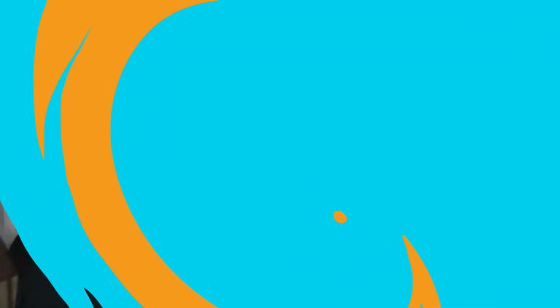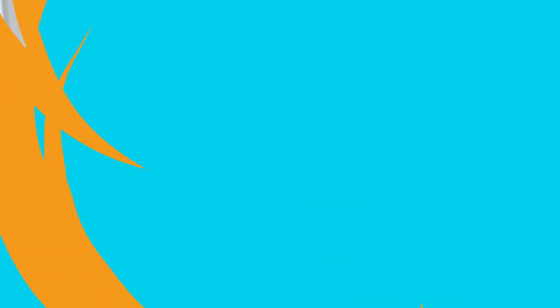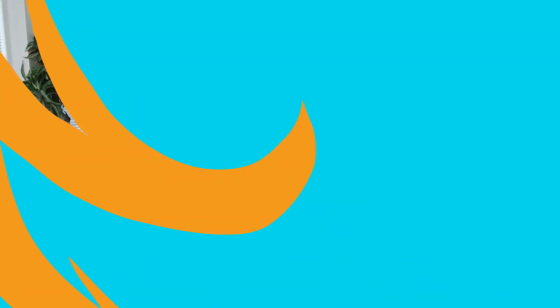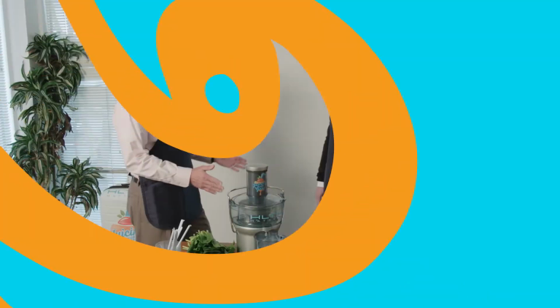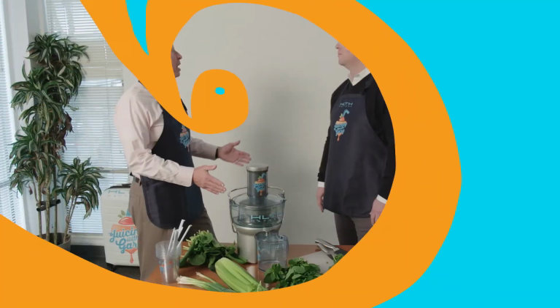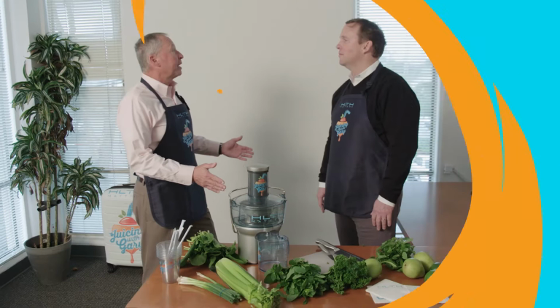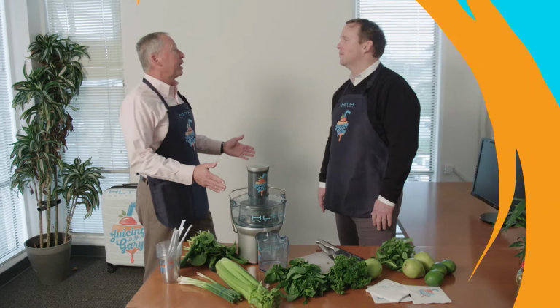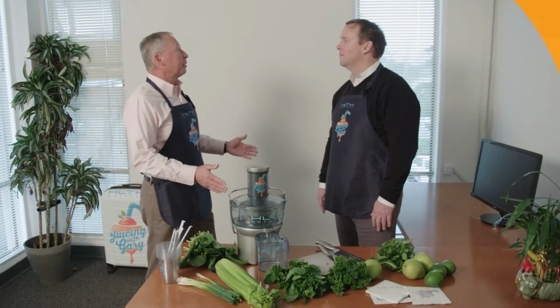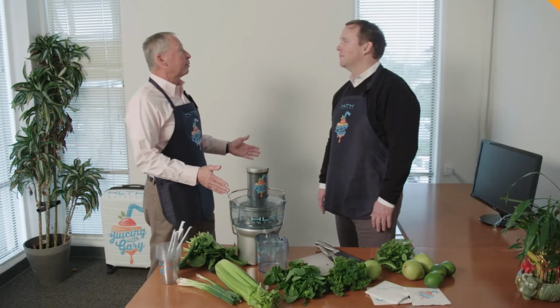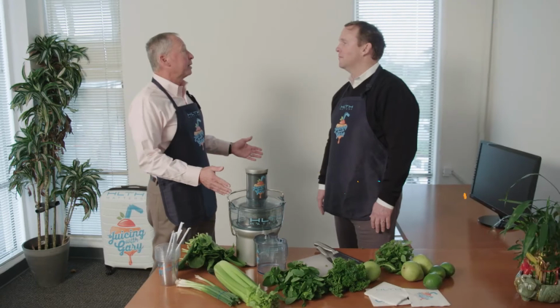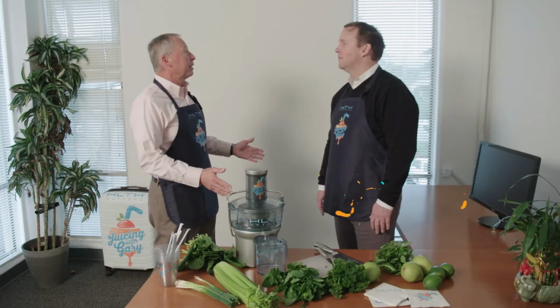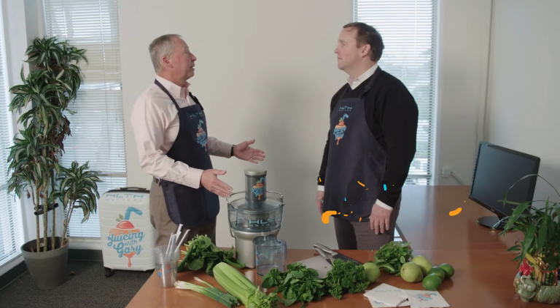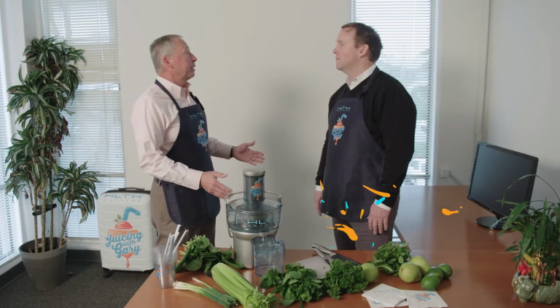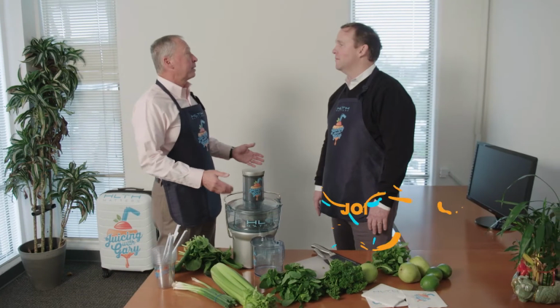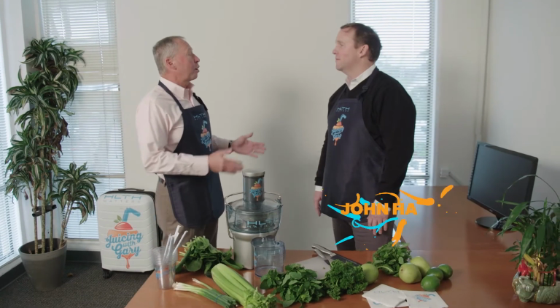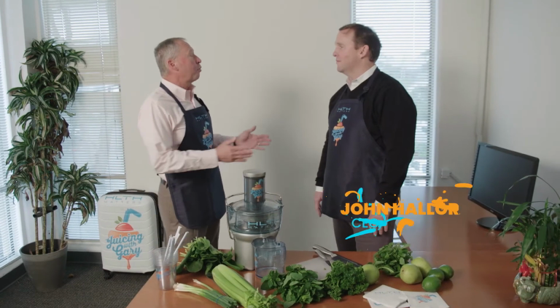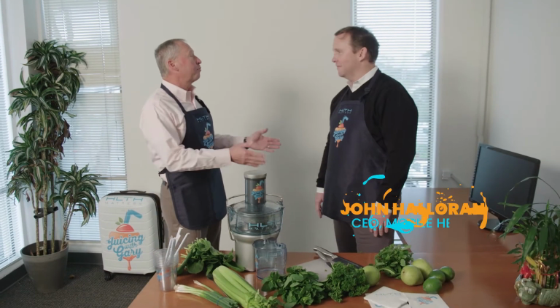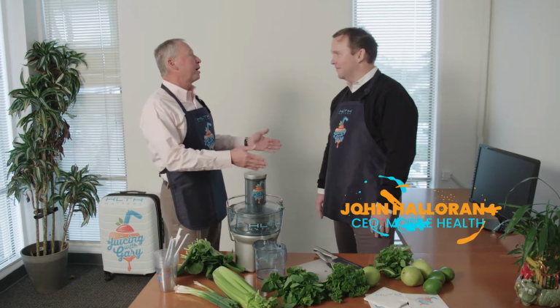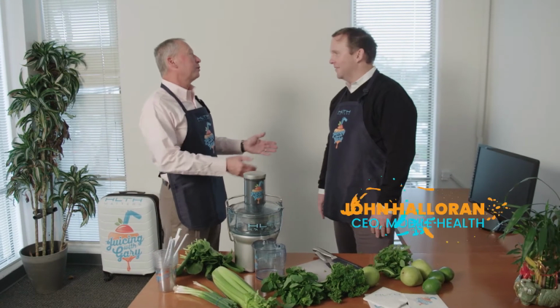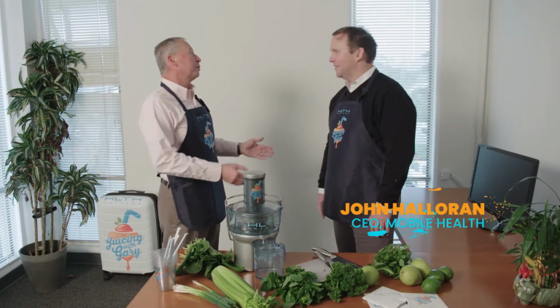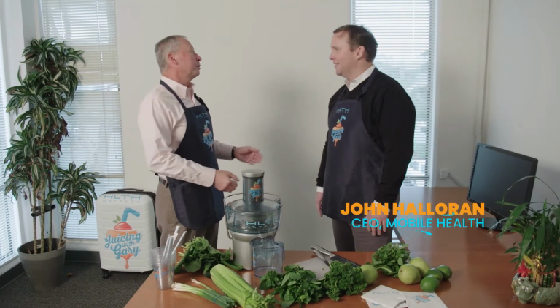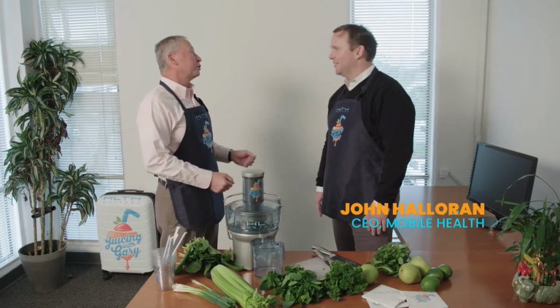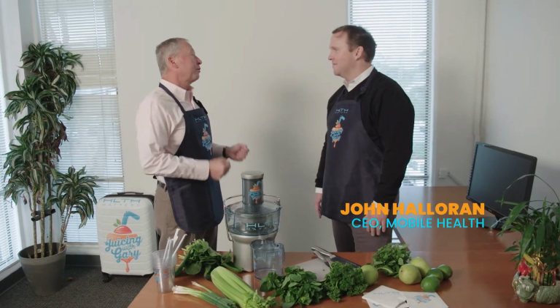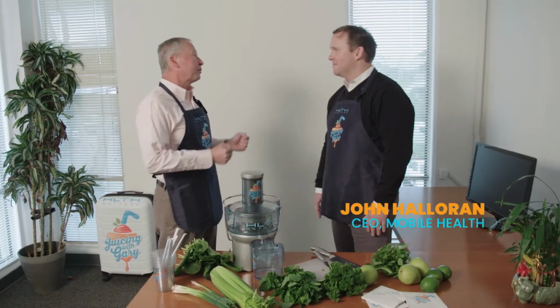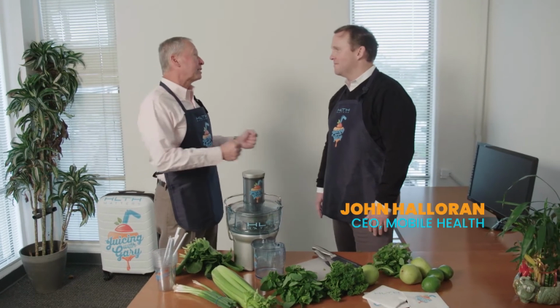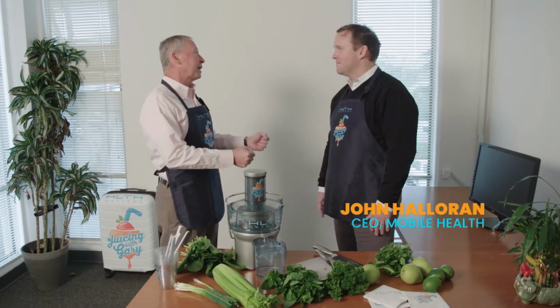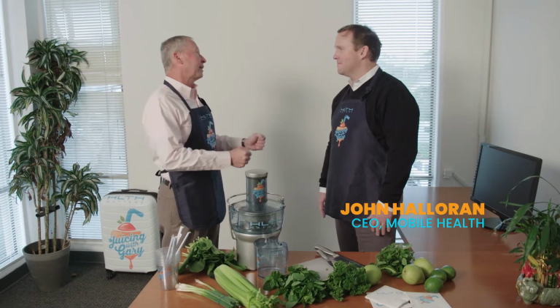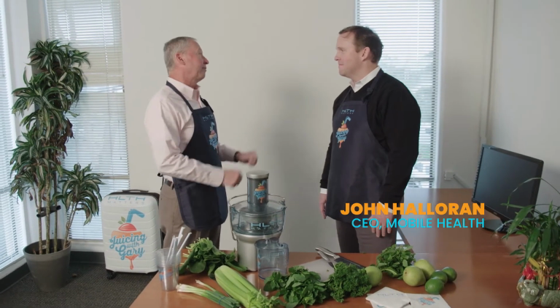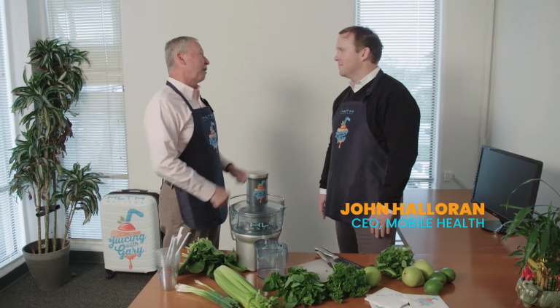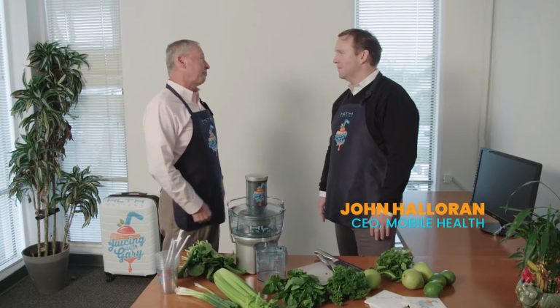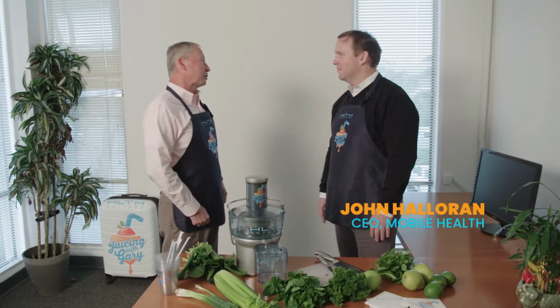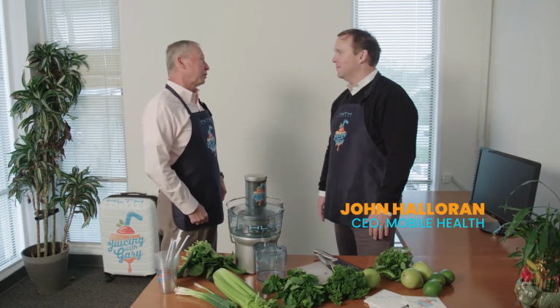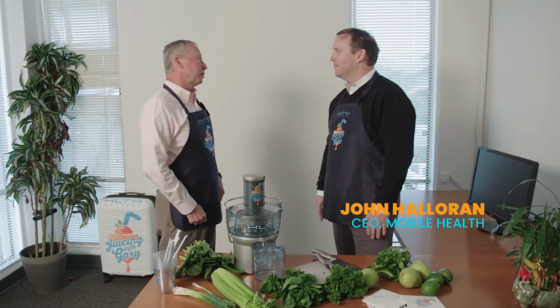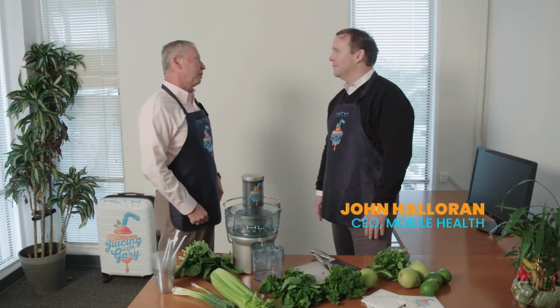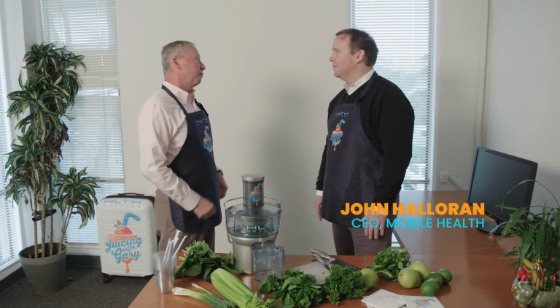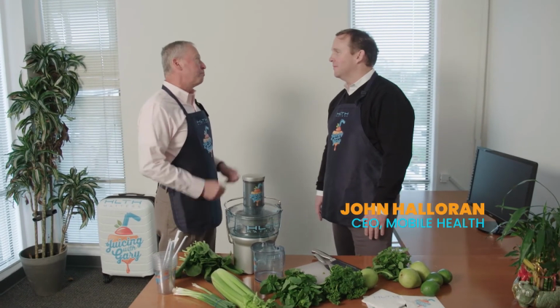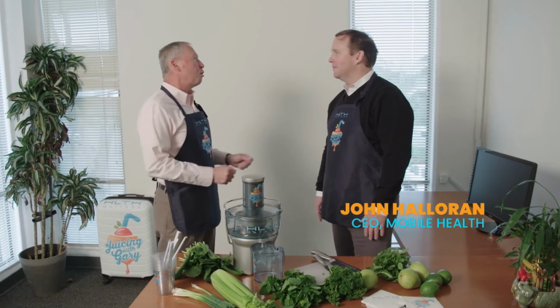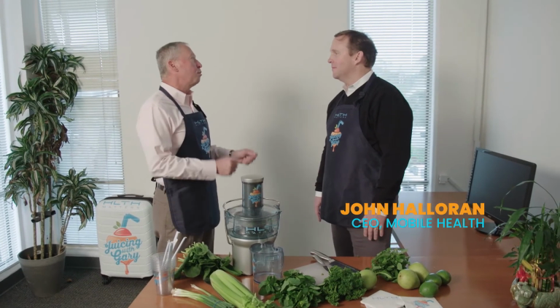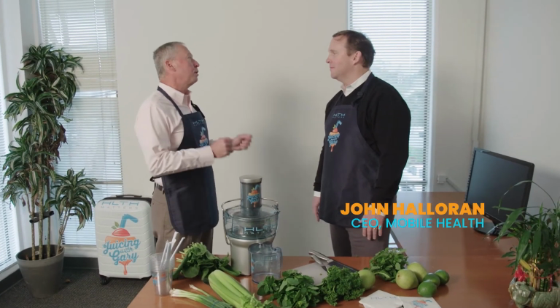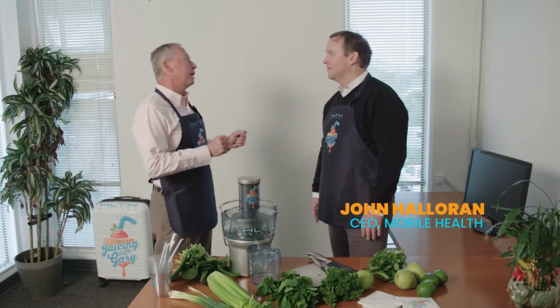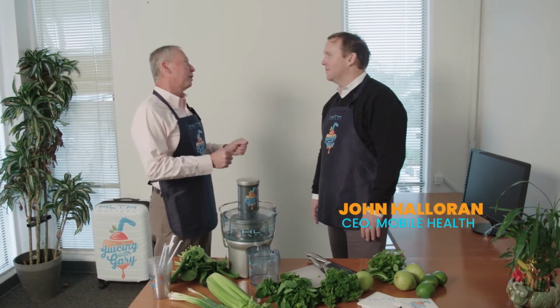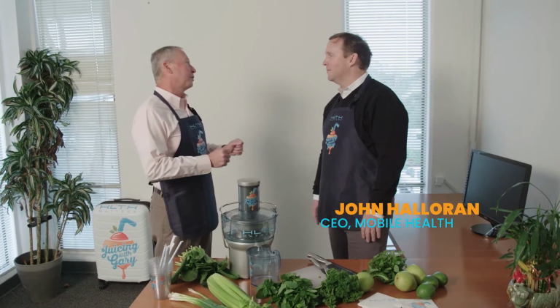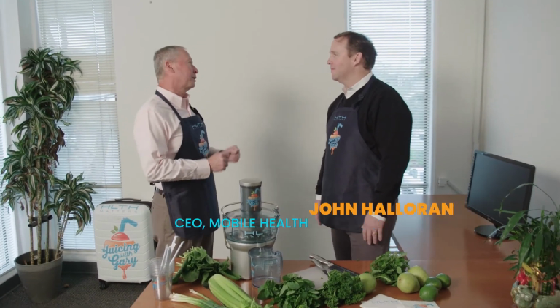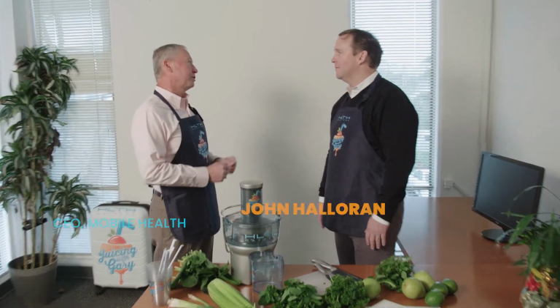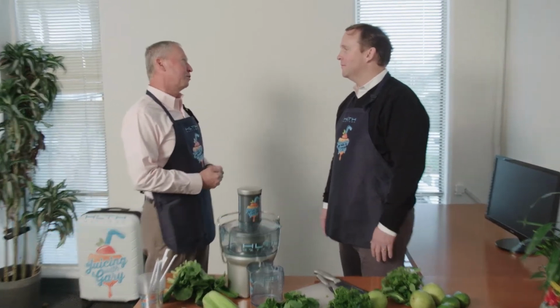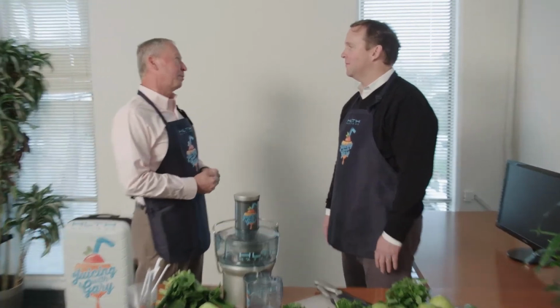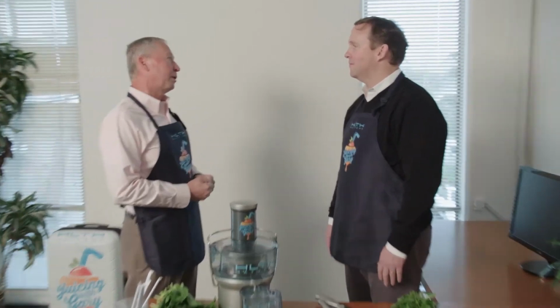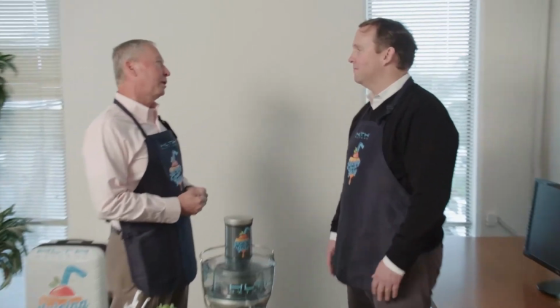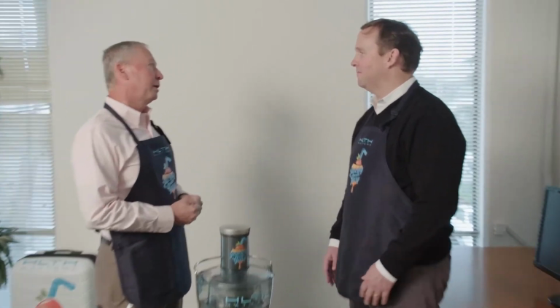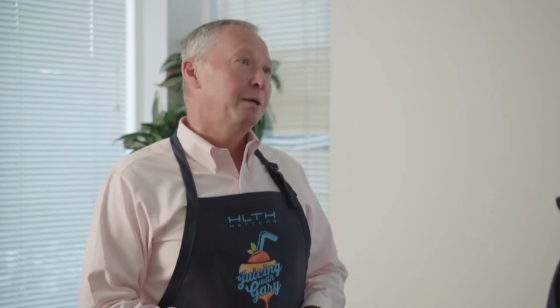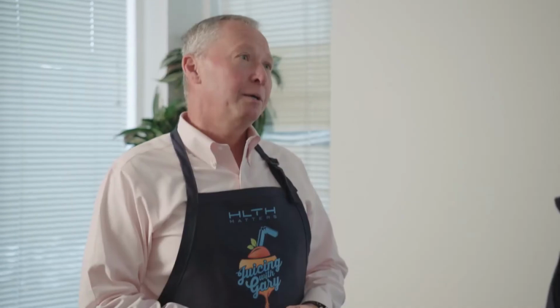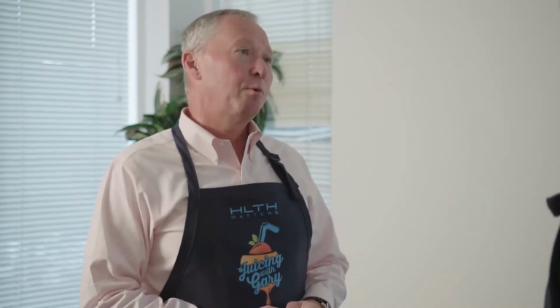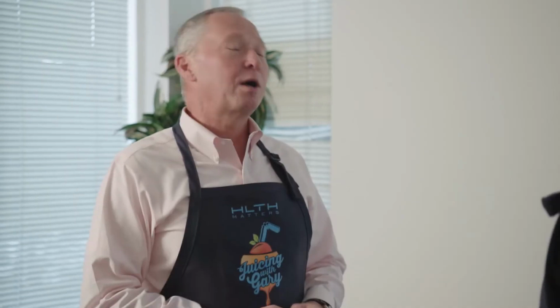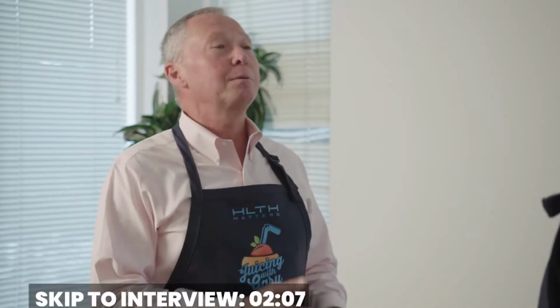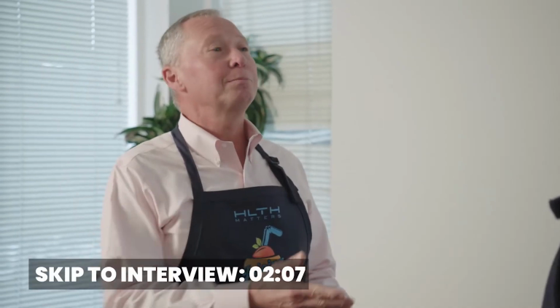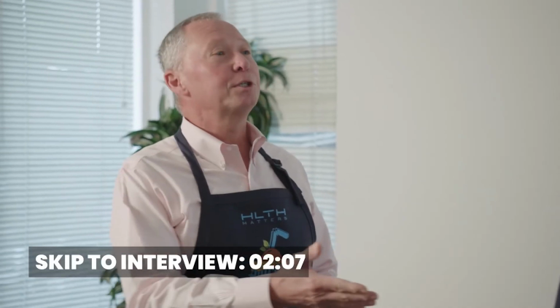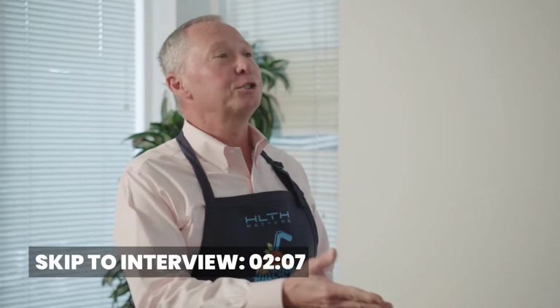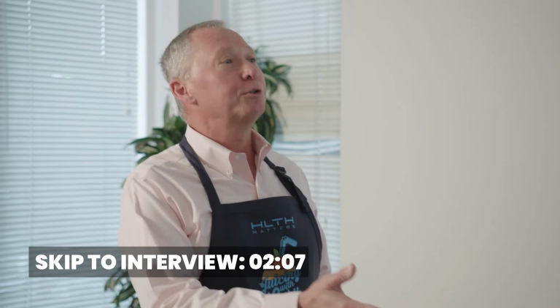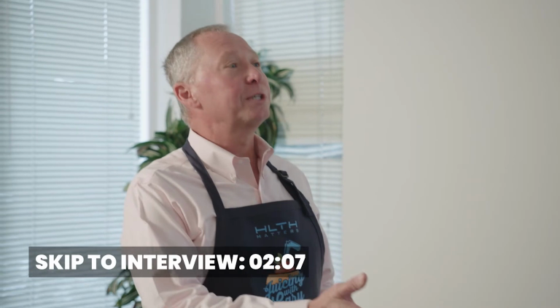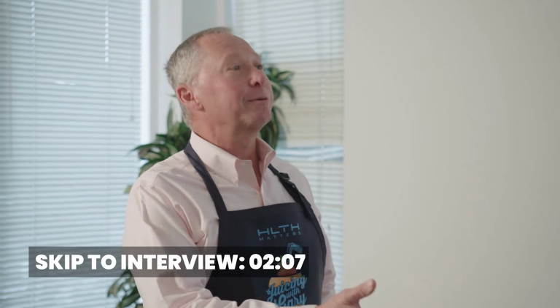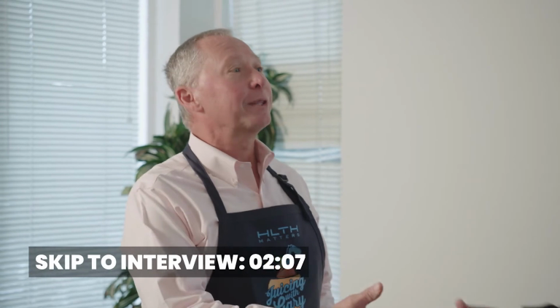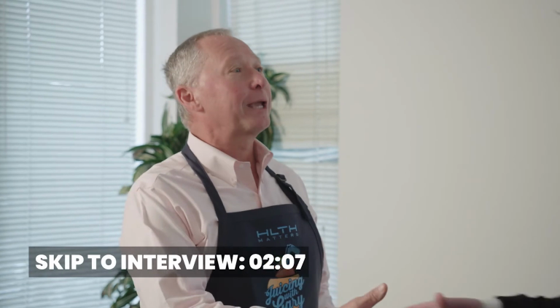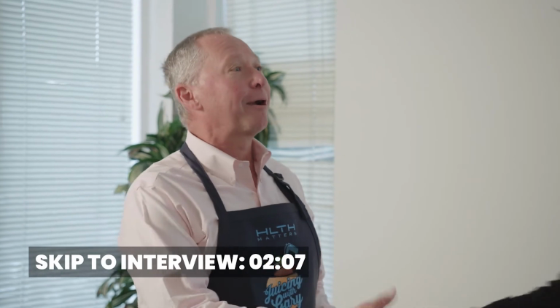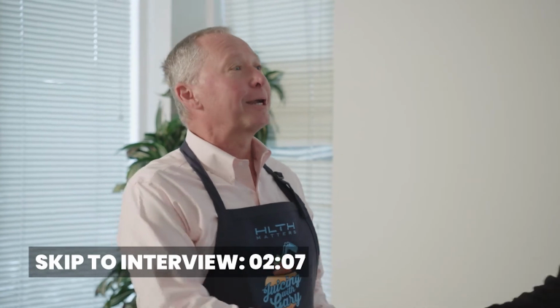John Halloran, Co-Founder and Chief Executive Officer of Mobile Health Consumer.